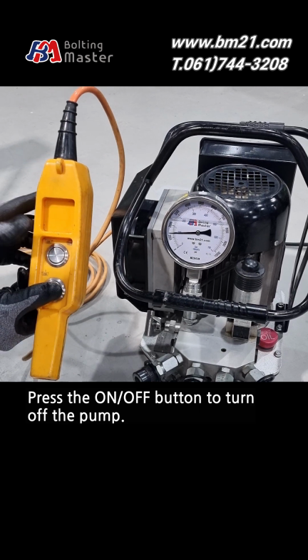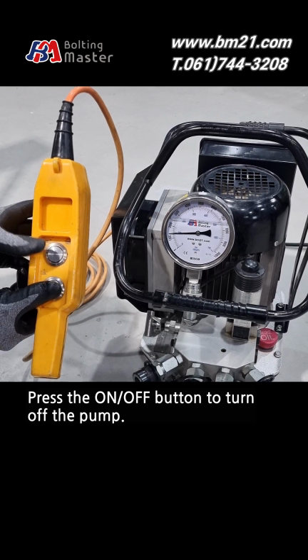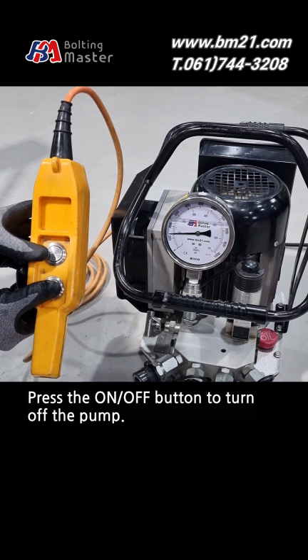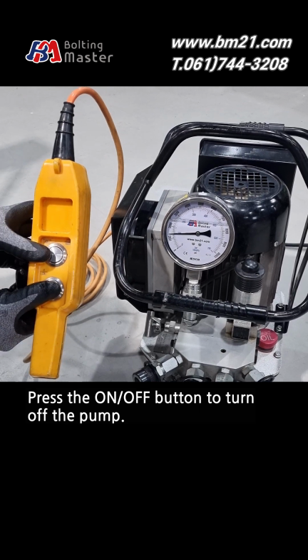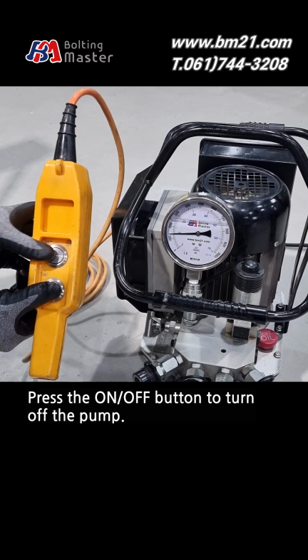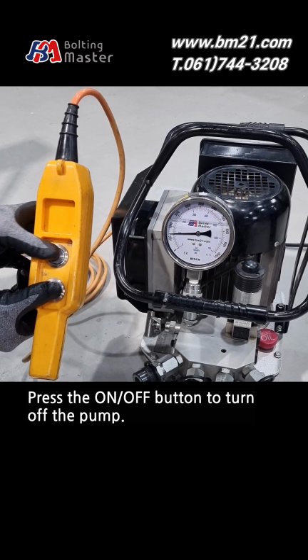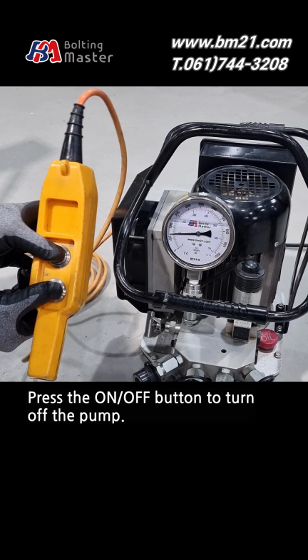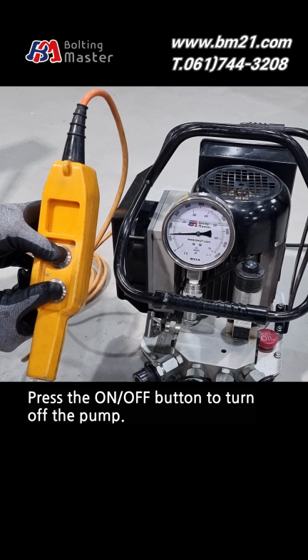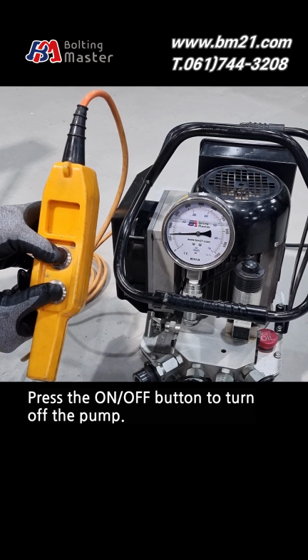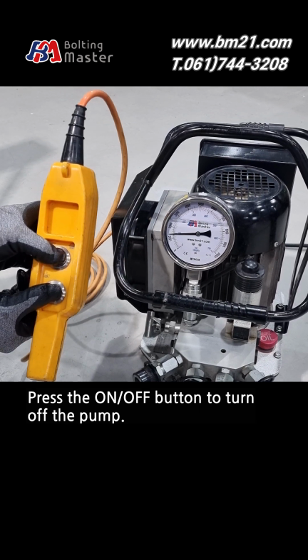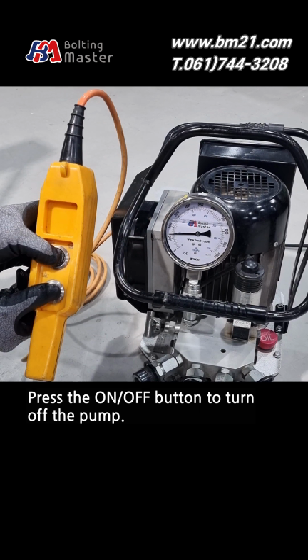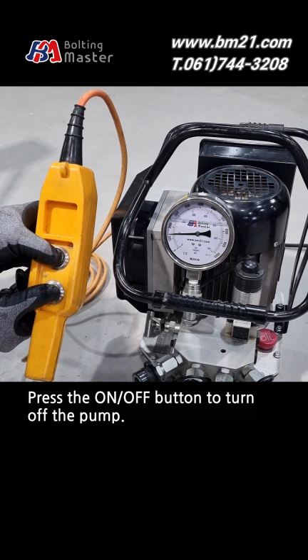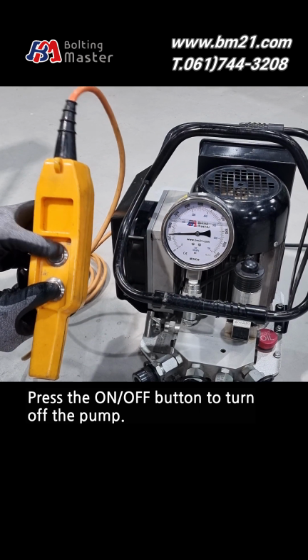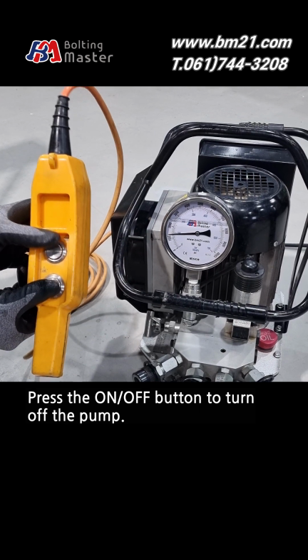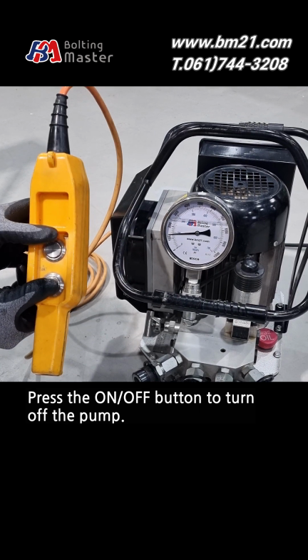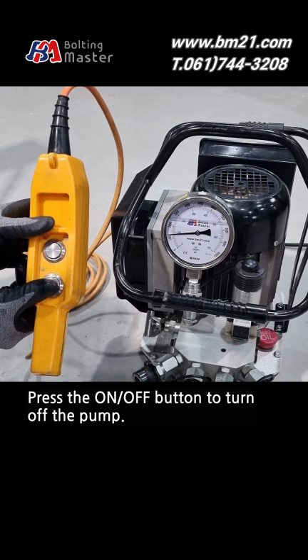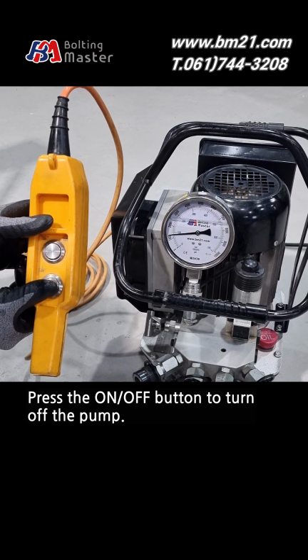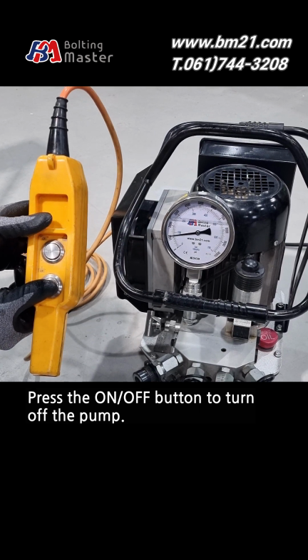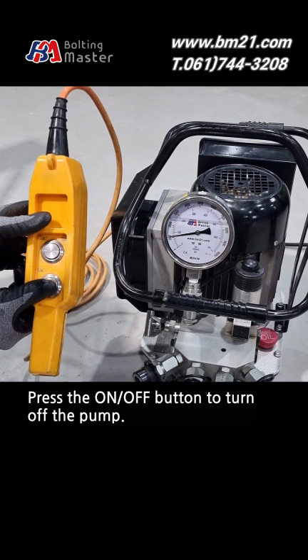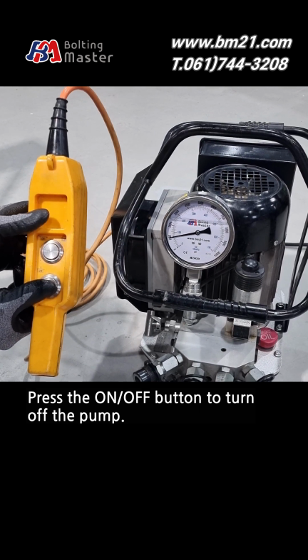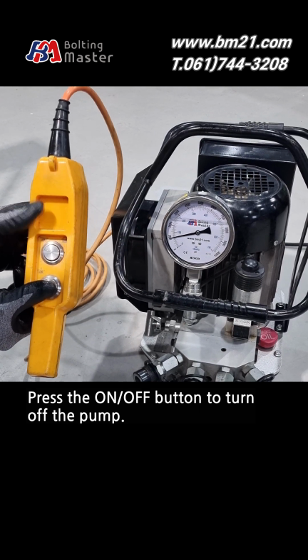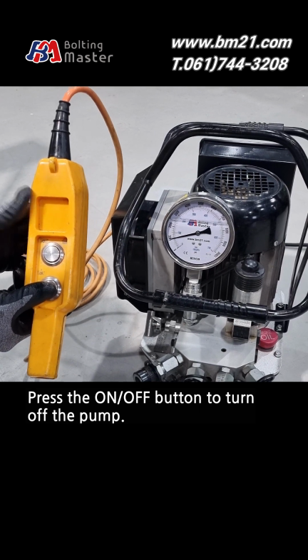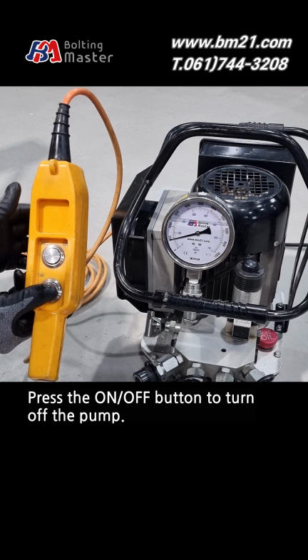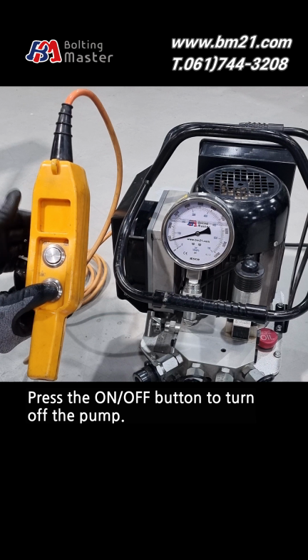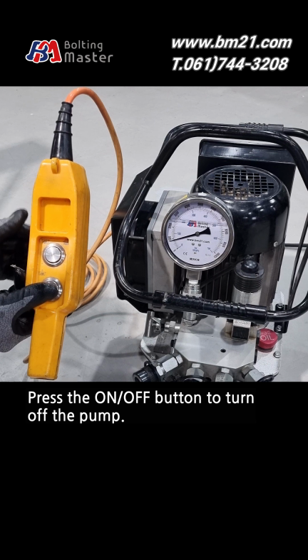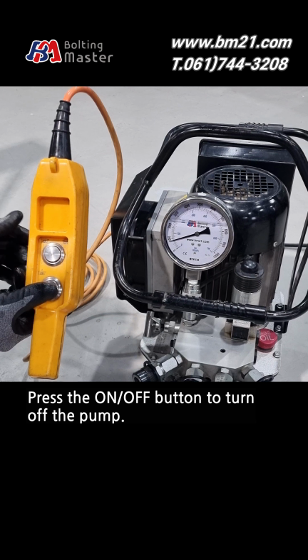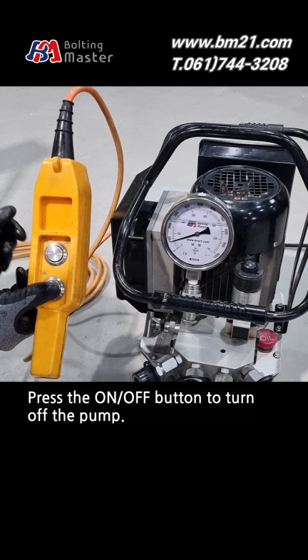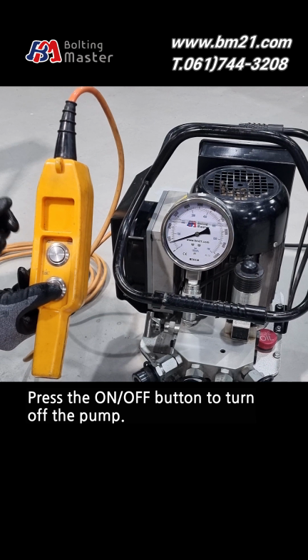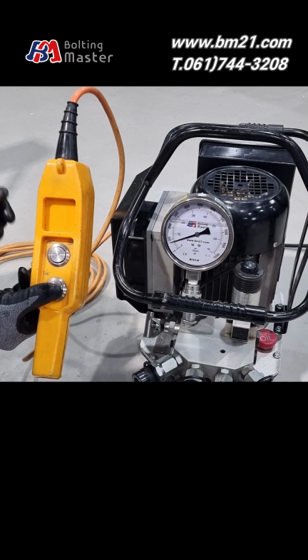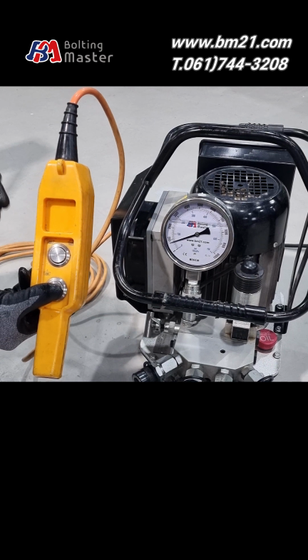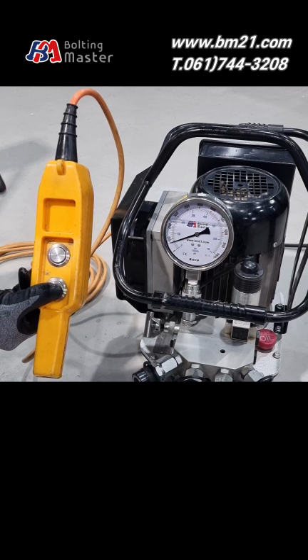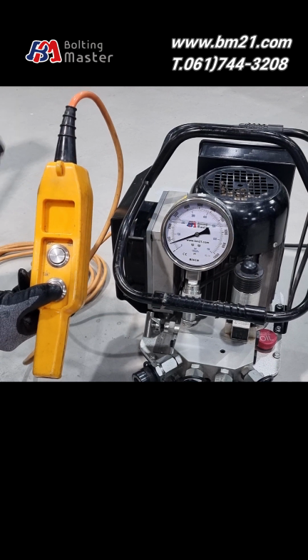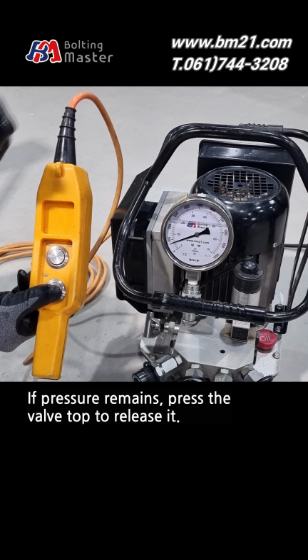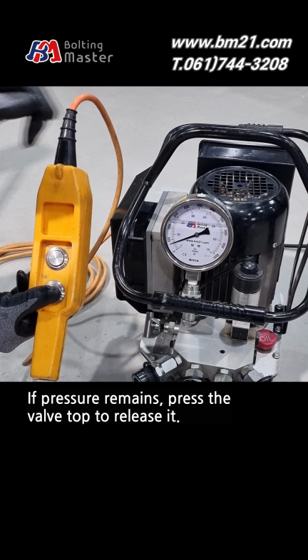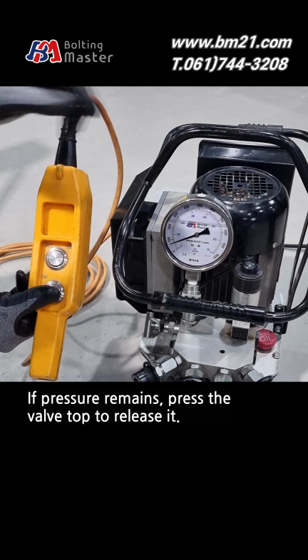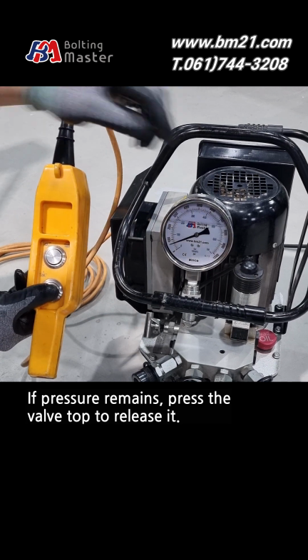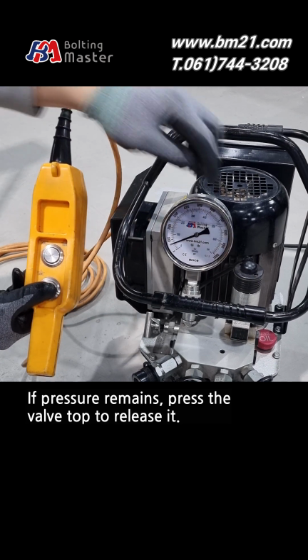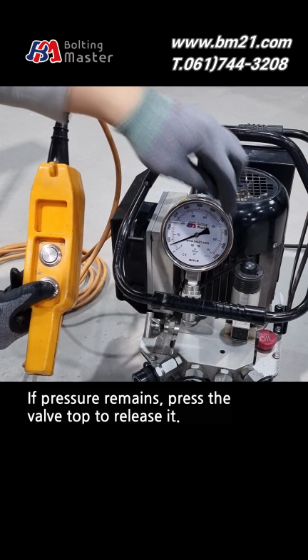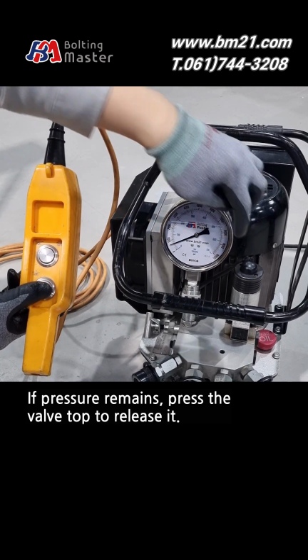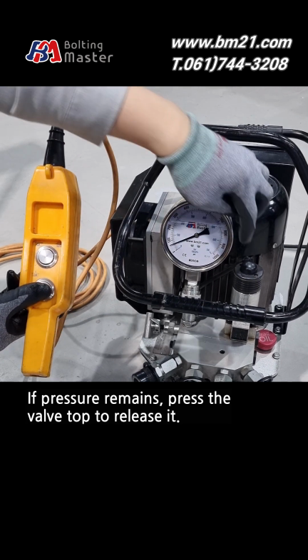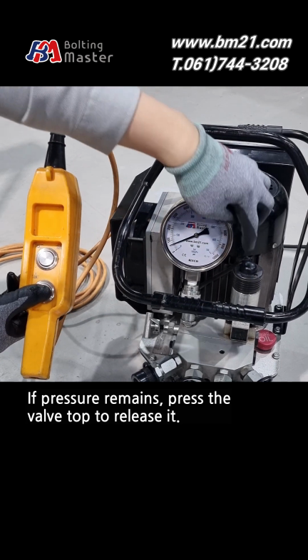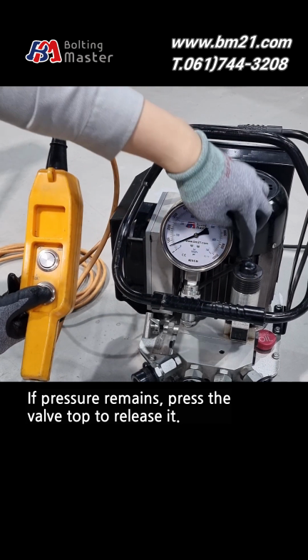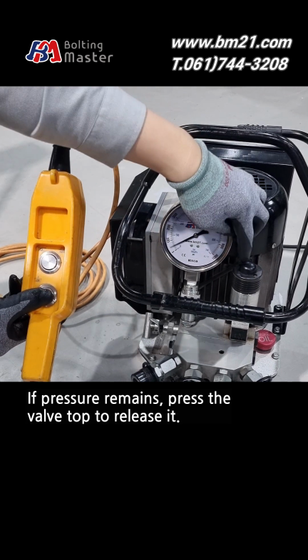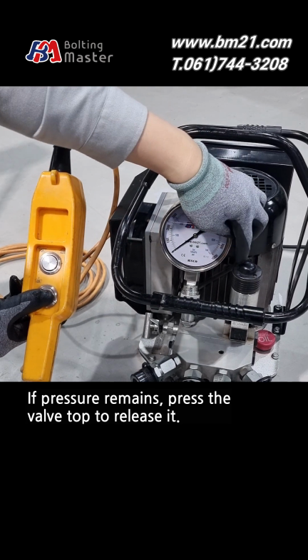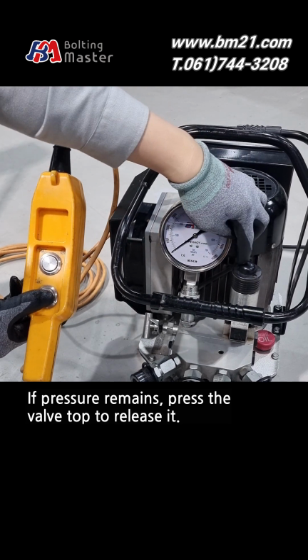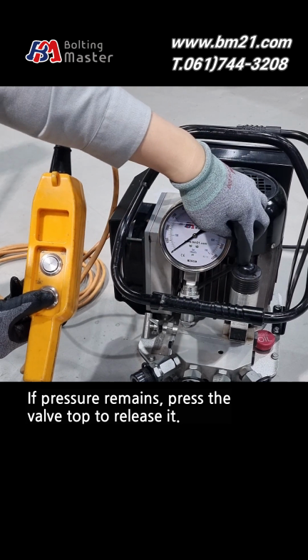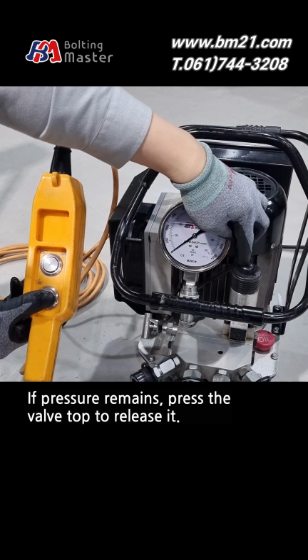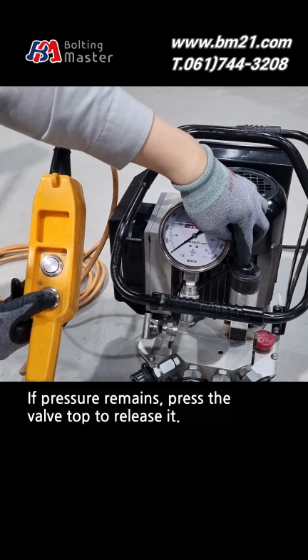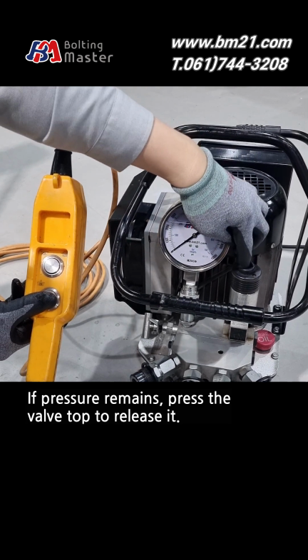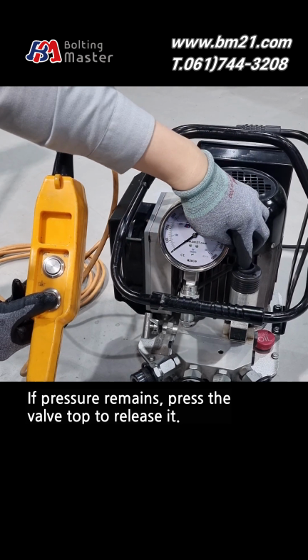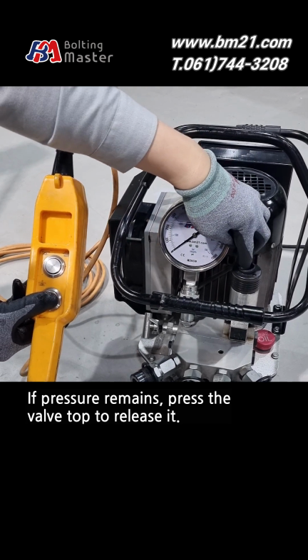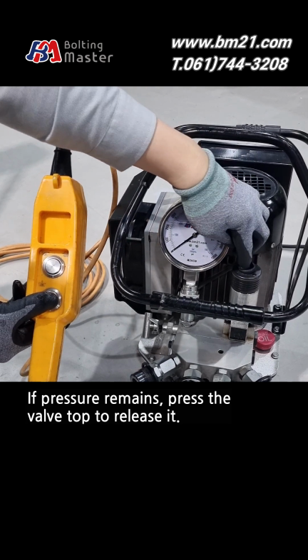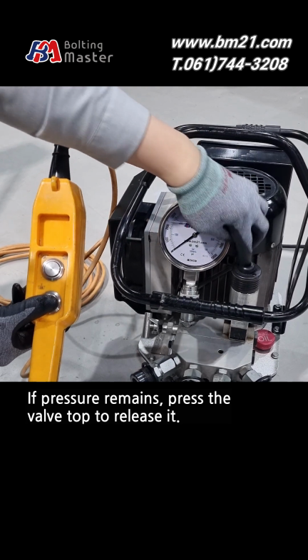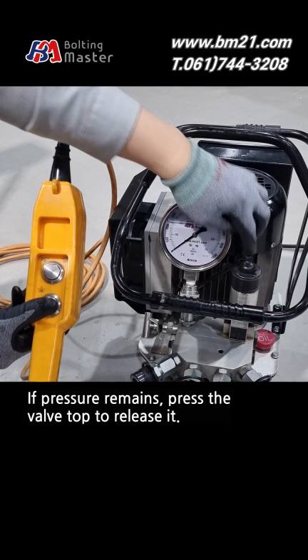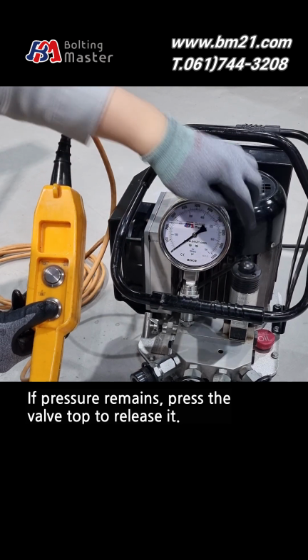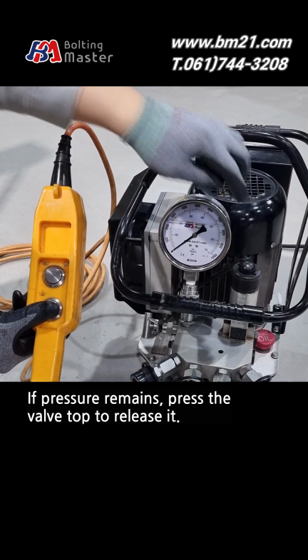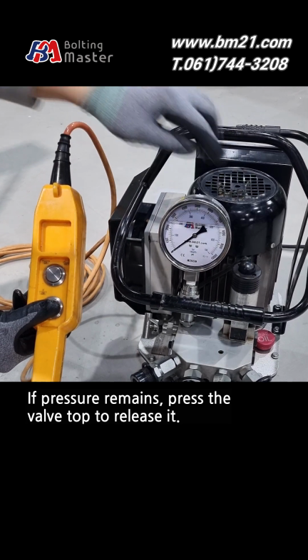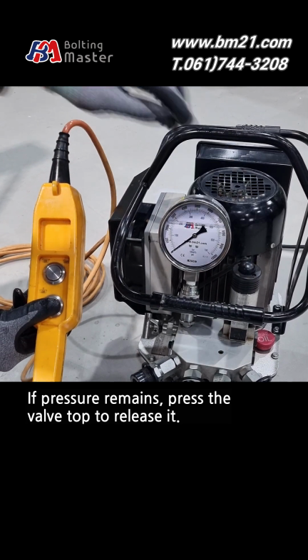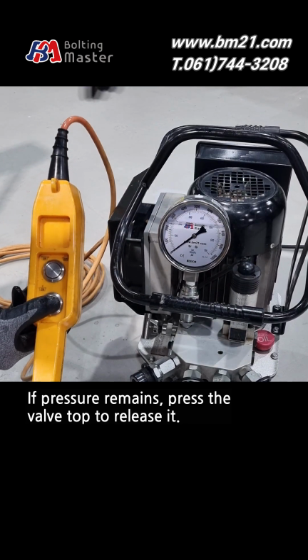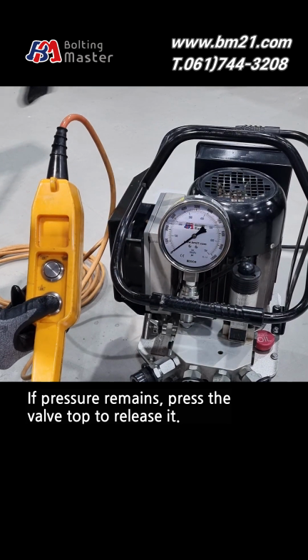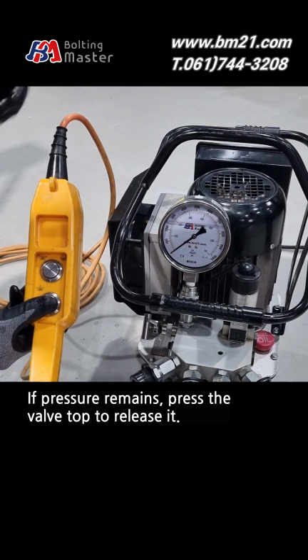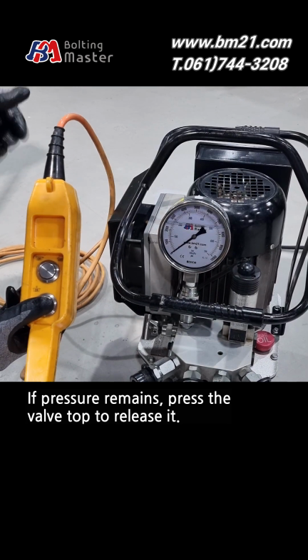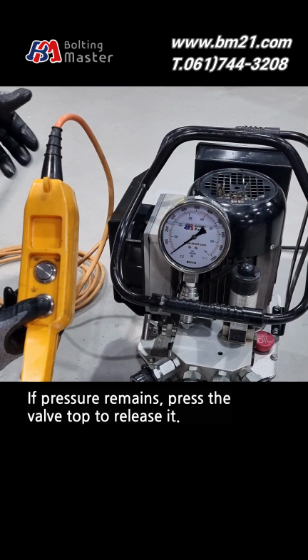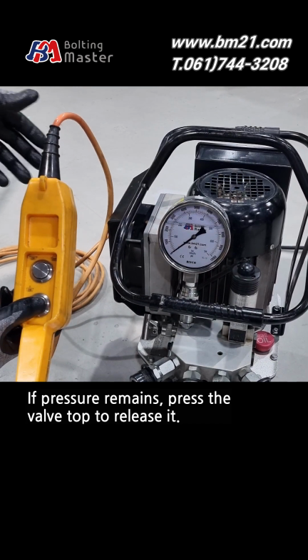Press the on-off button to turn off the pump. If pressure remains, press the valve top to release it.